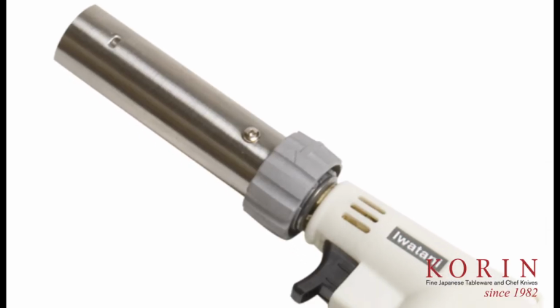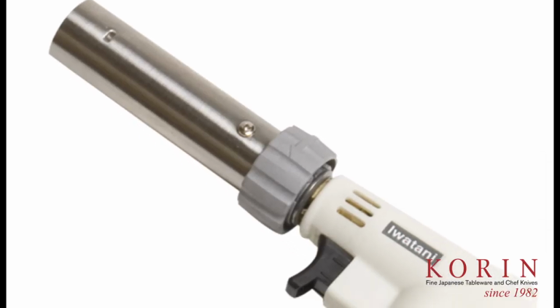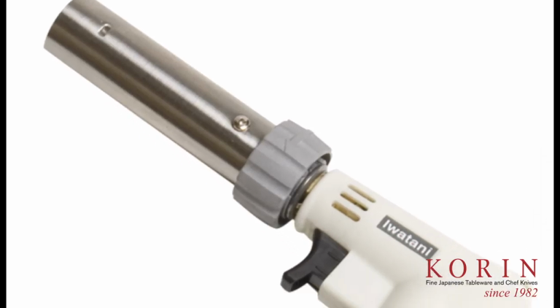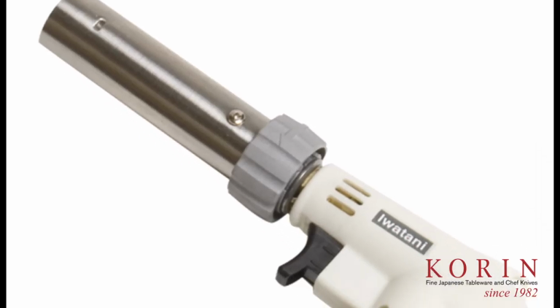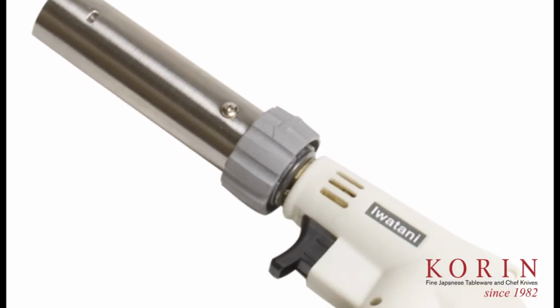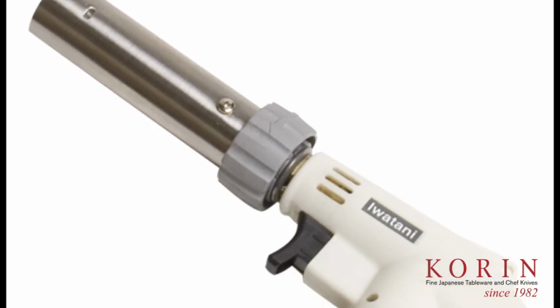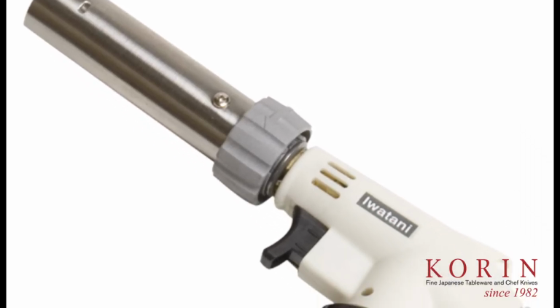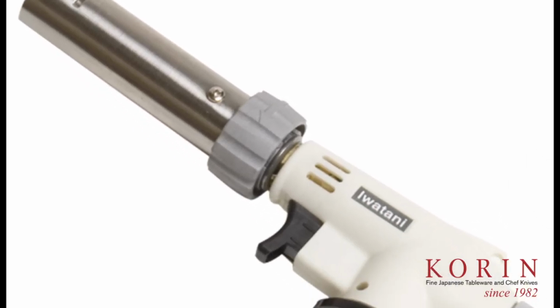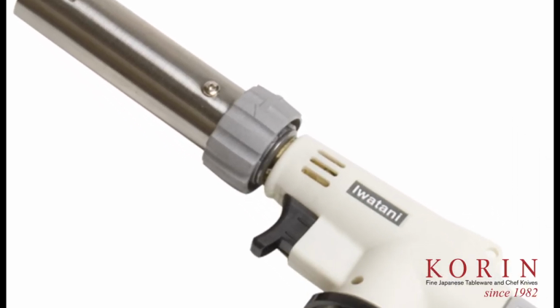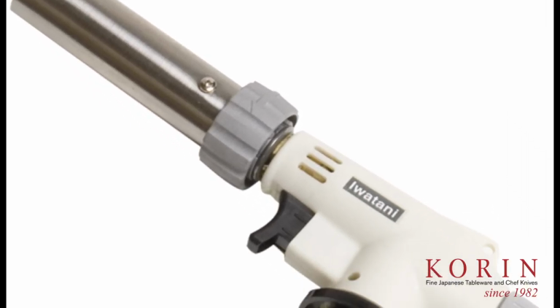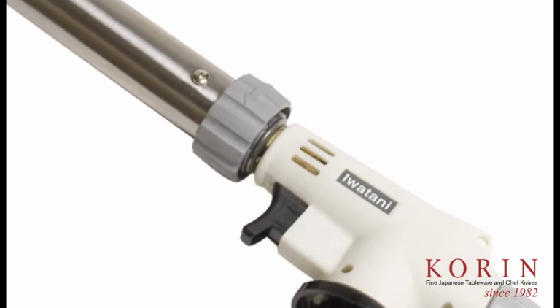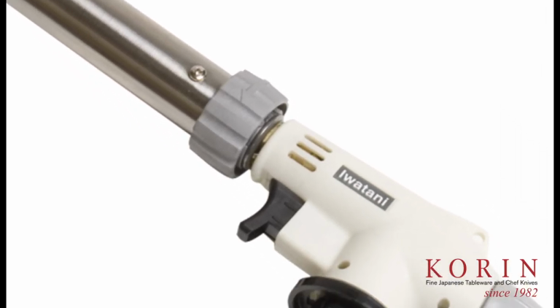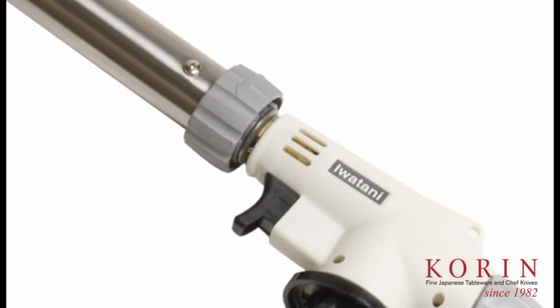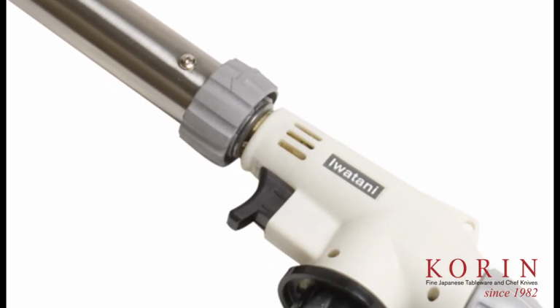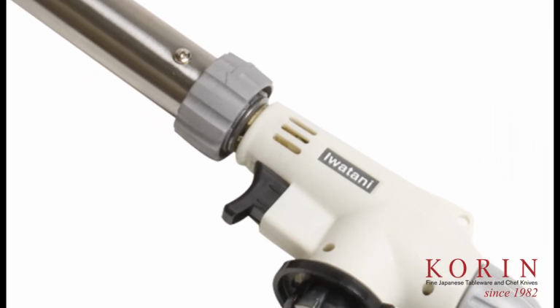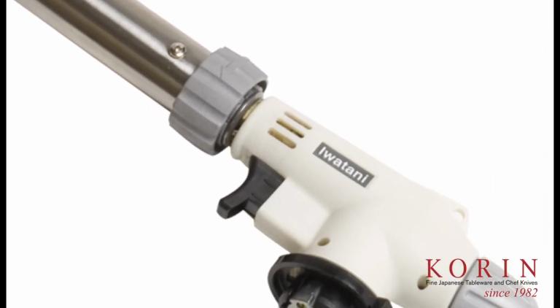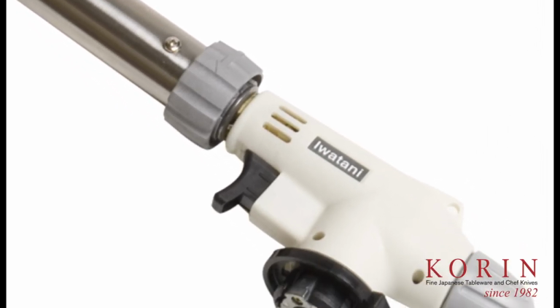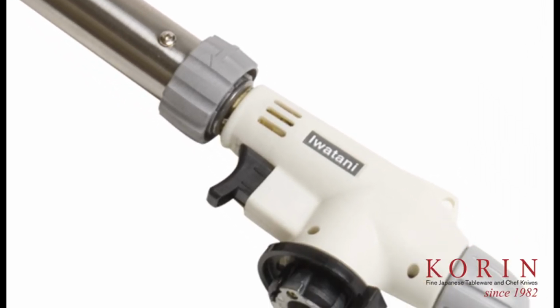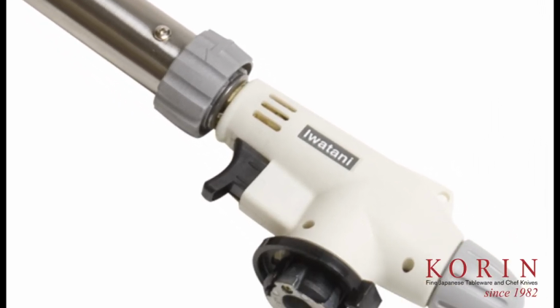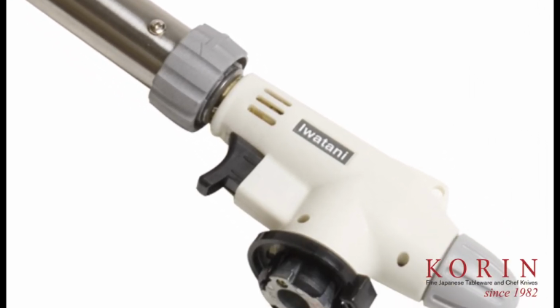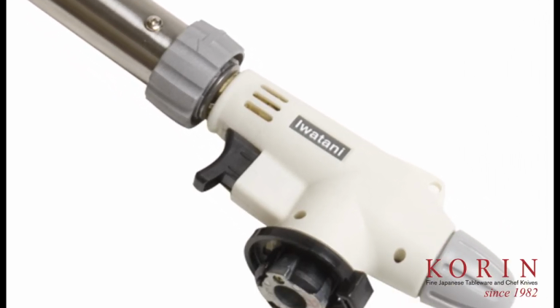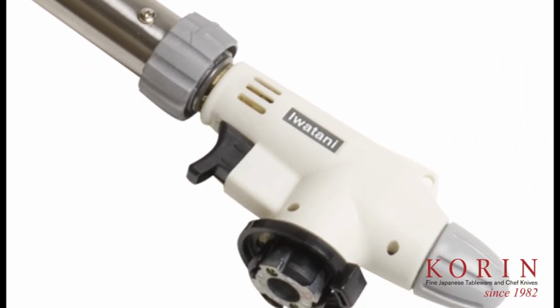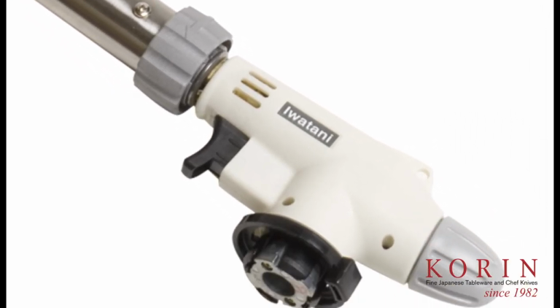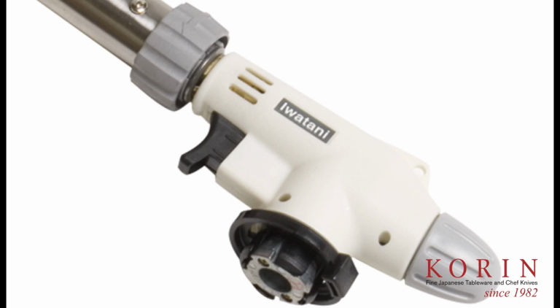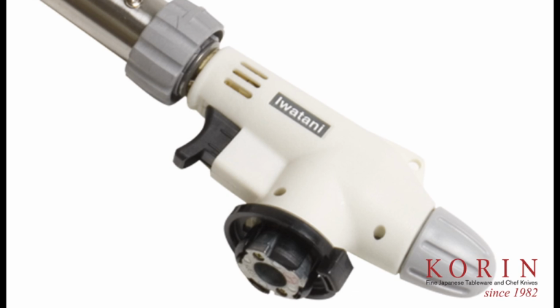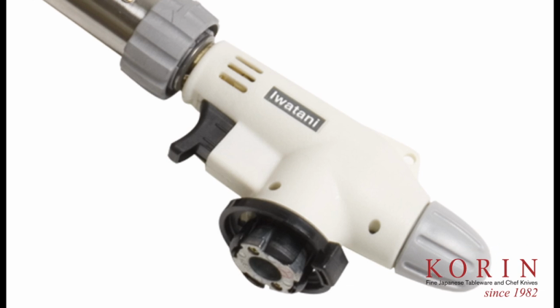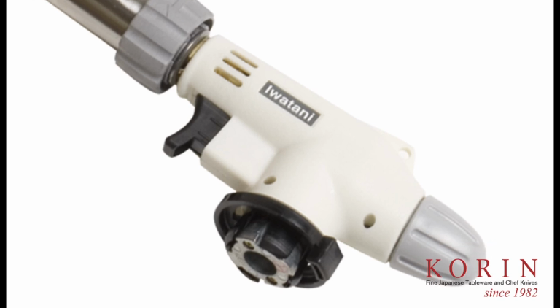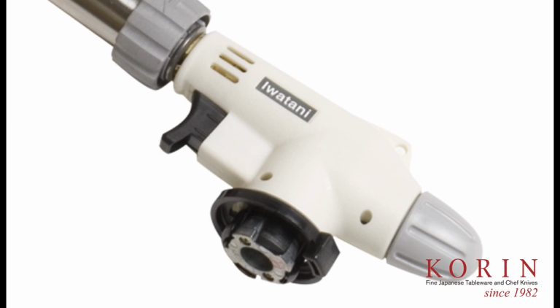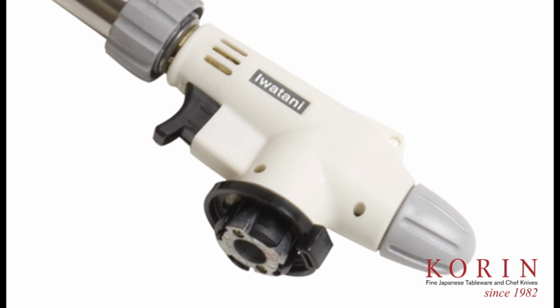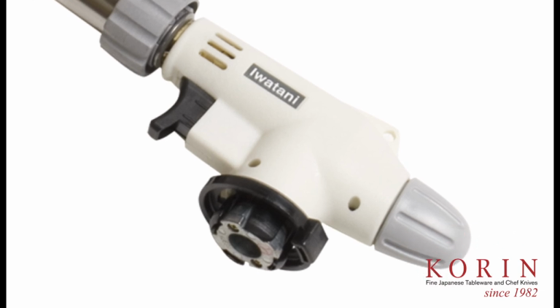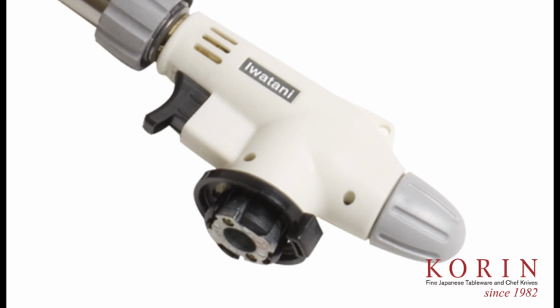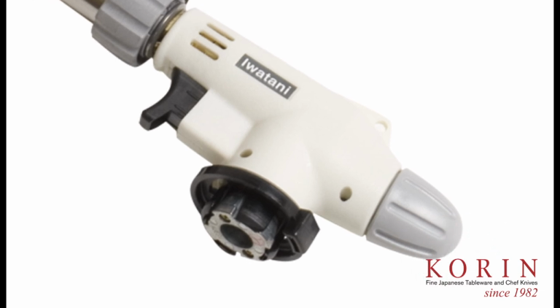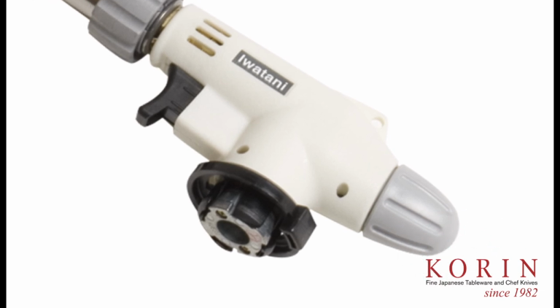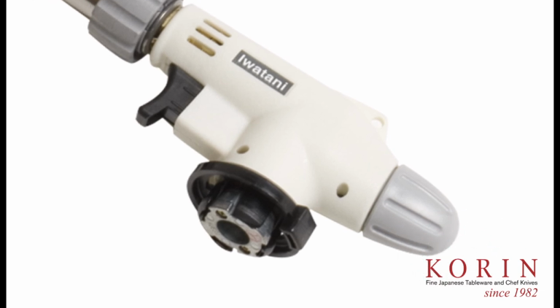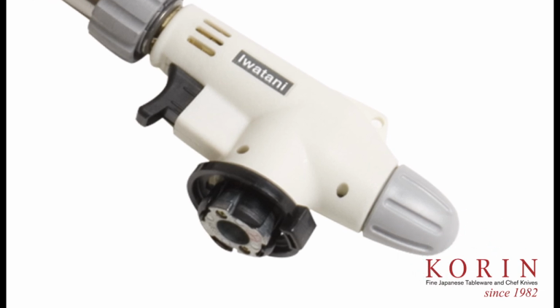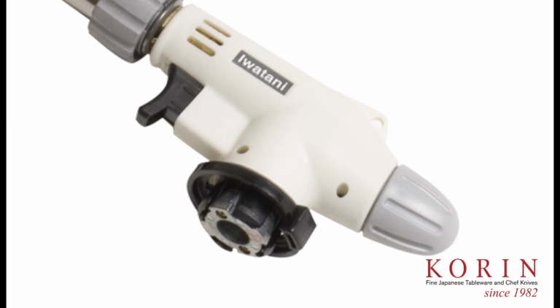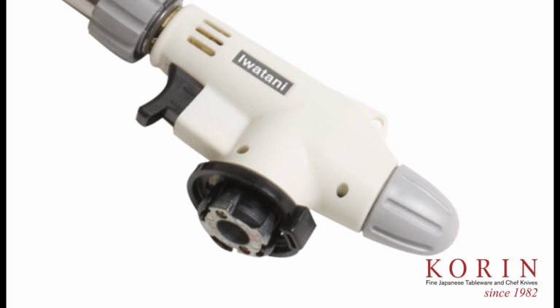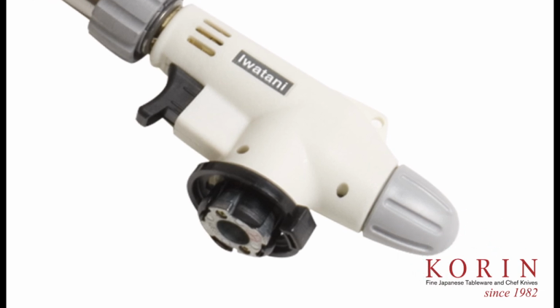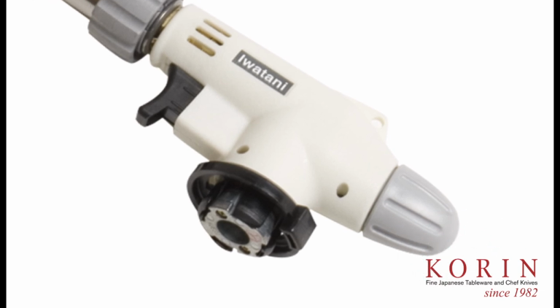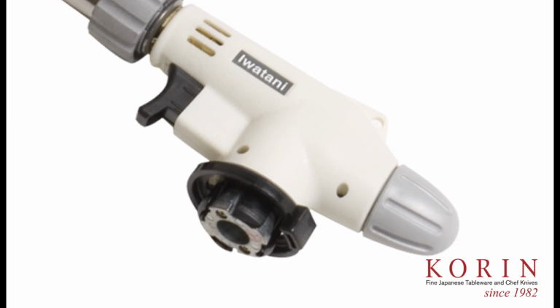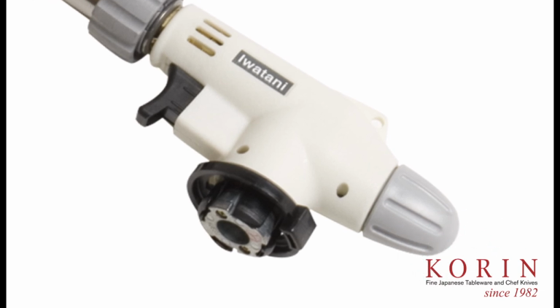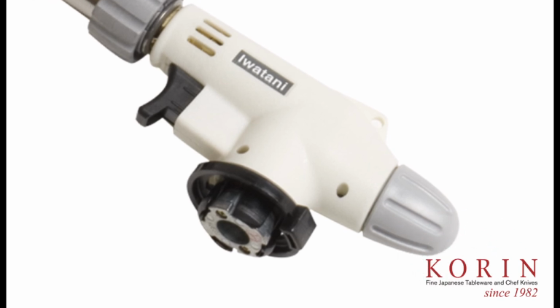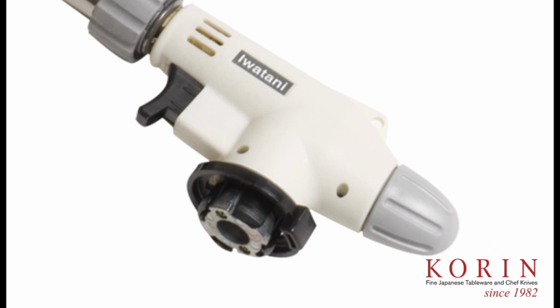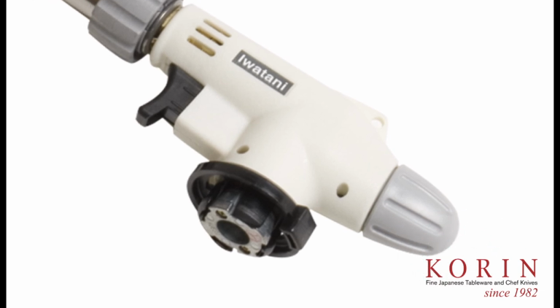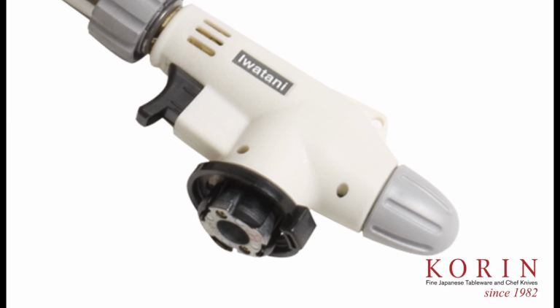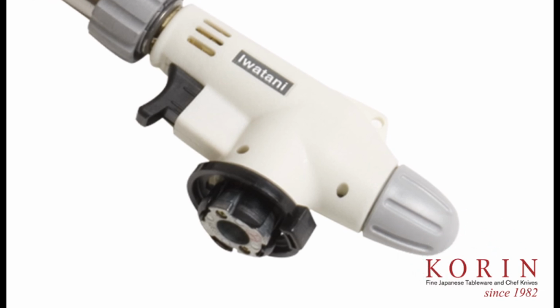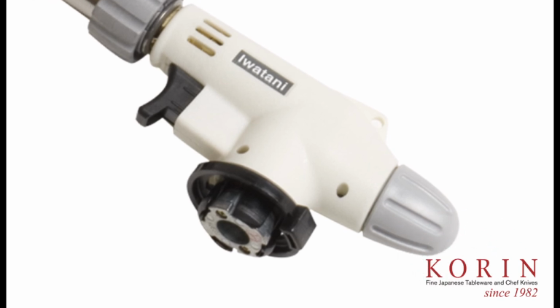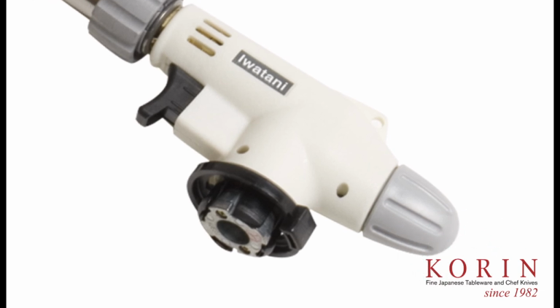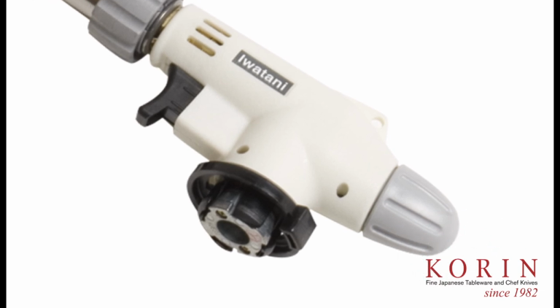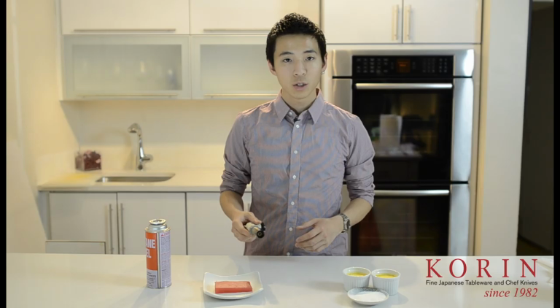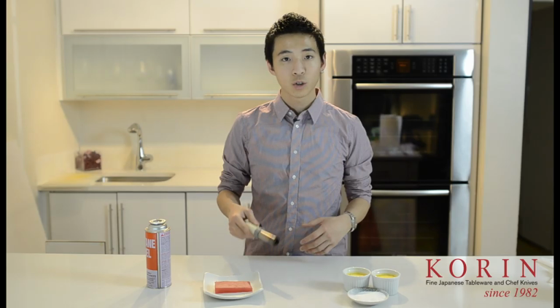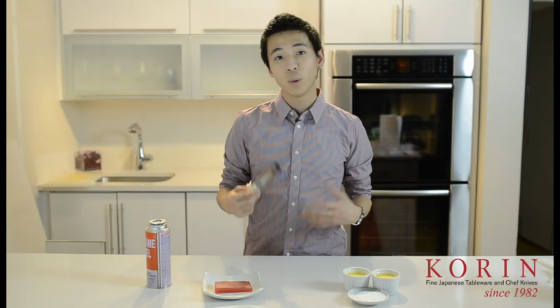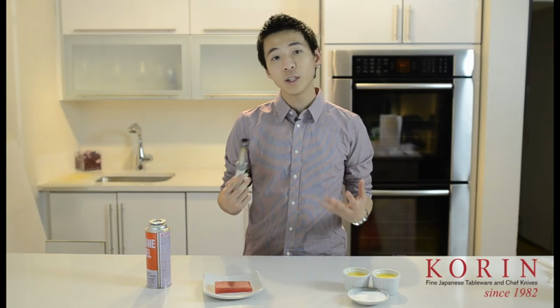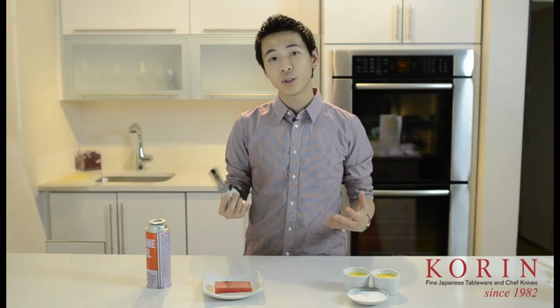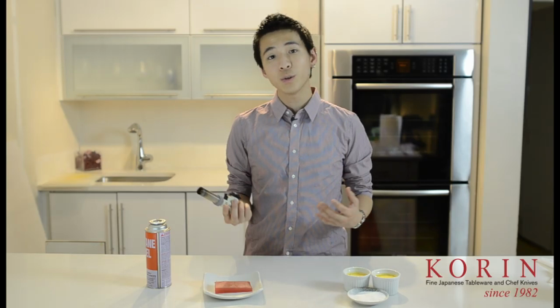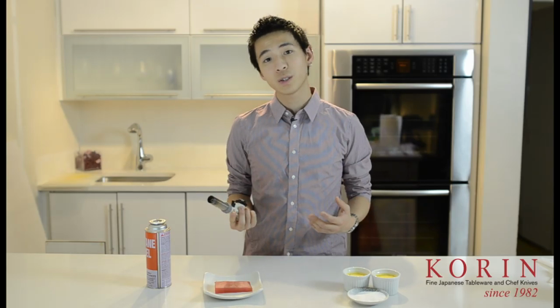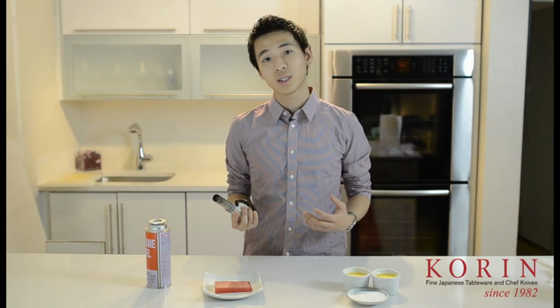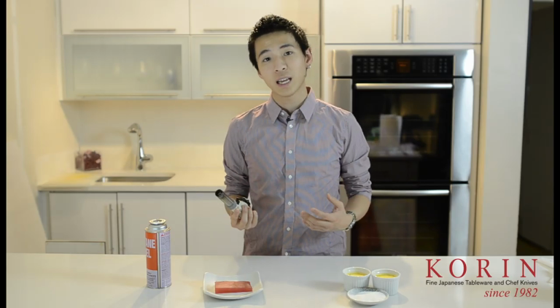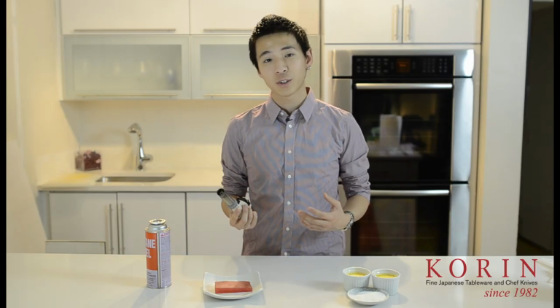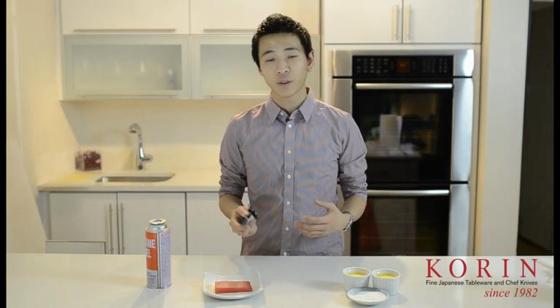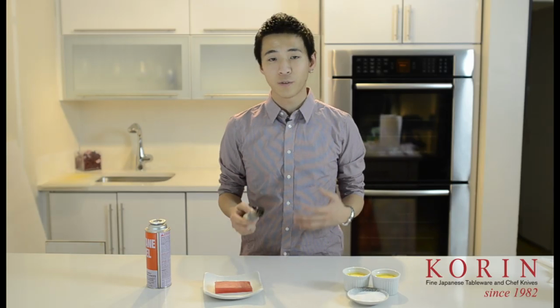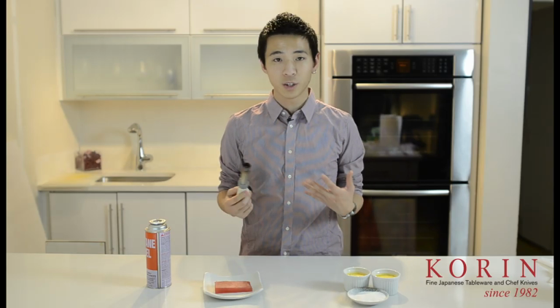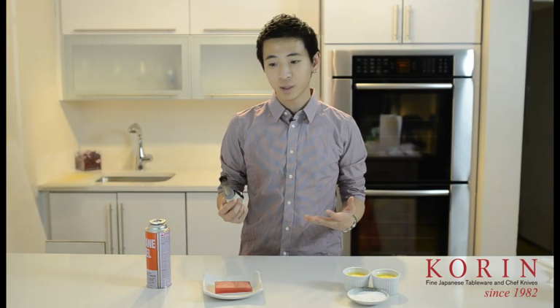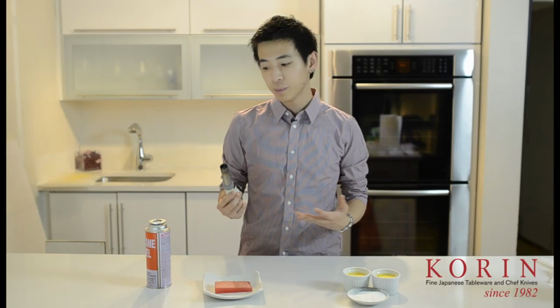This is one of our top sellers. It's great for searing things, whether at home or at a restaurant professionally. The way to use this is actually very simple.